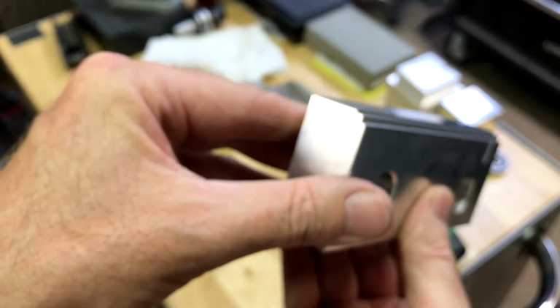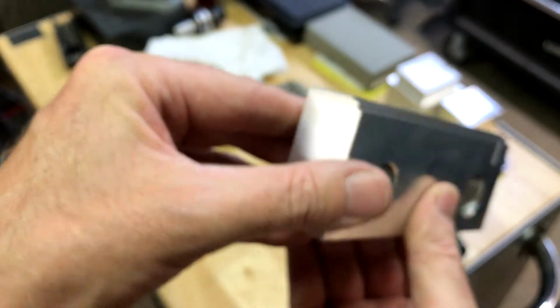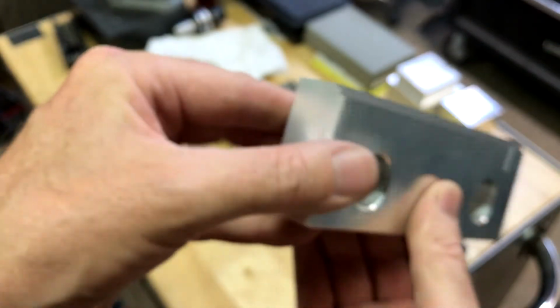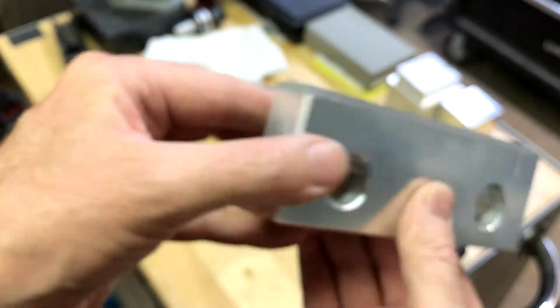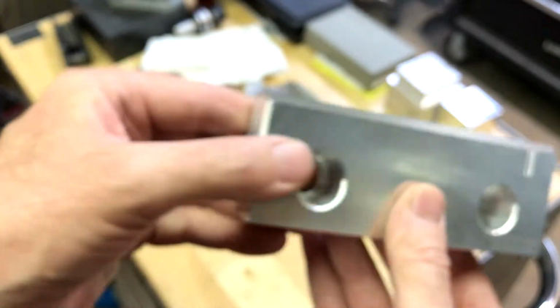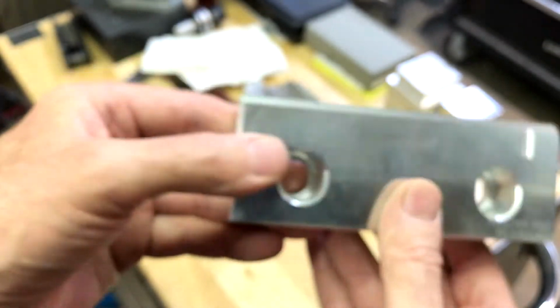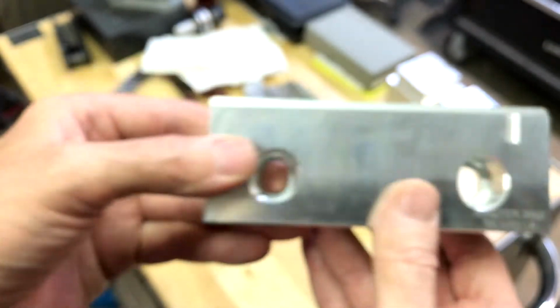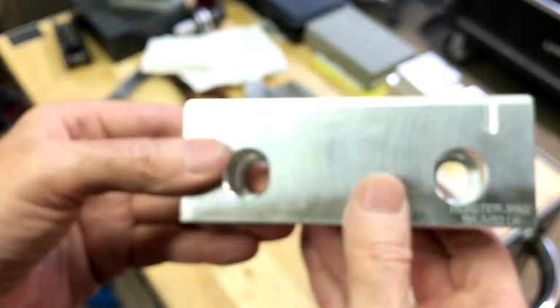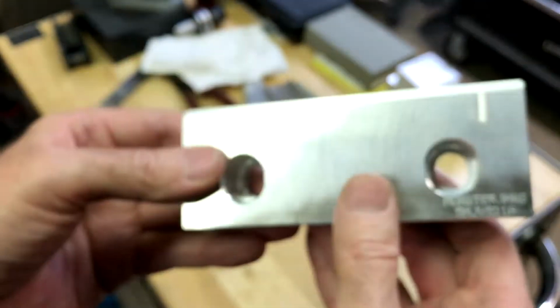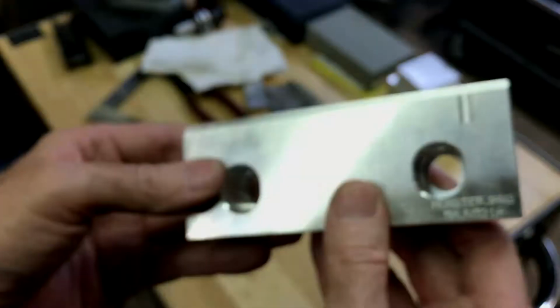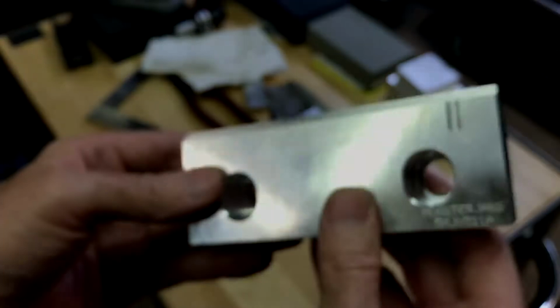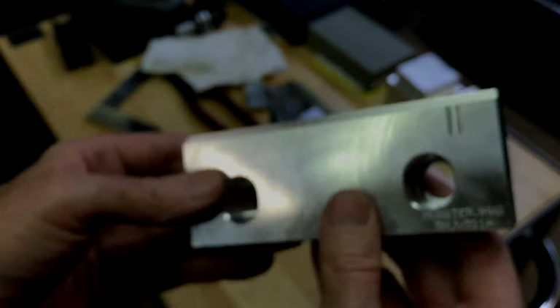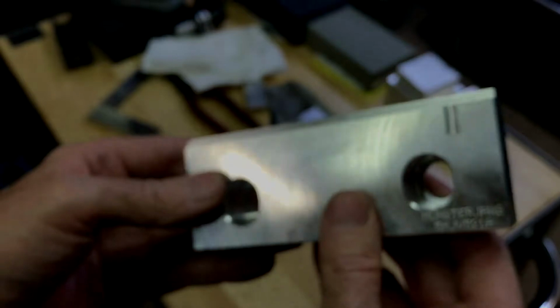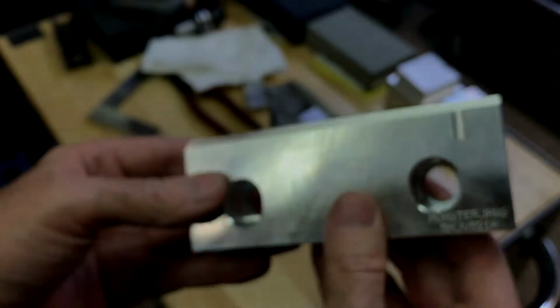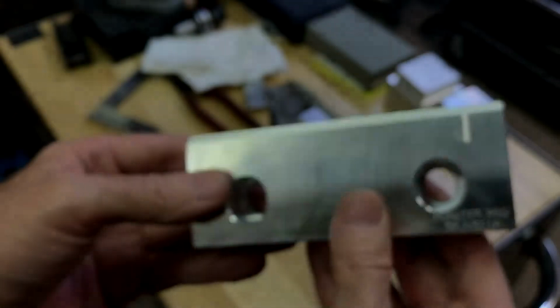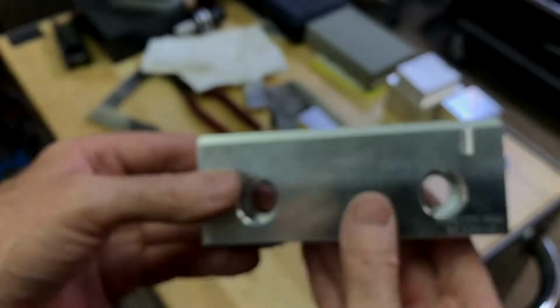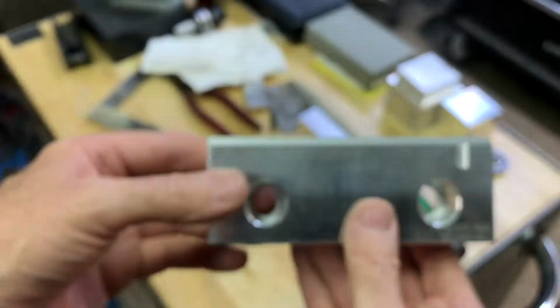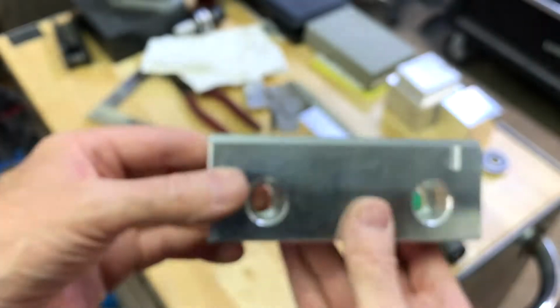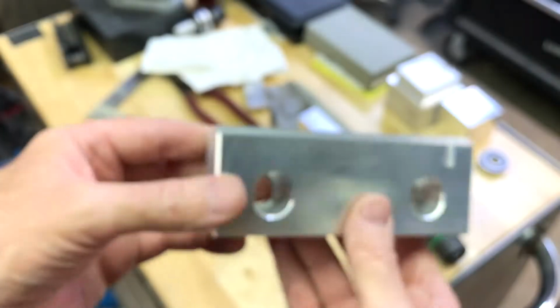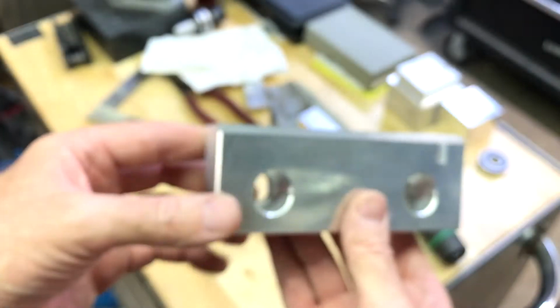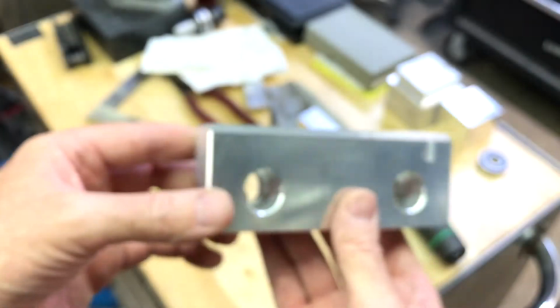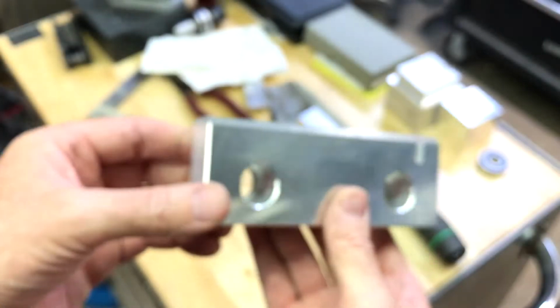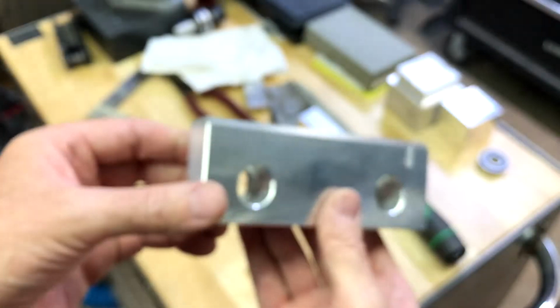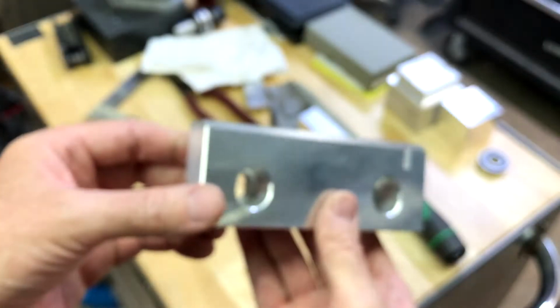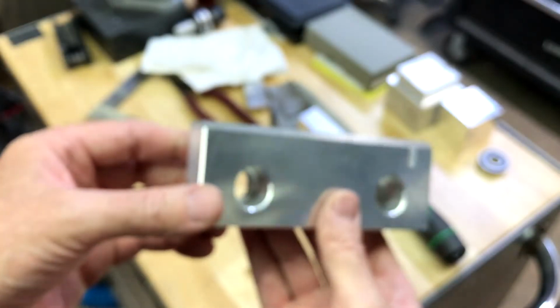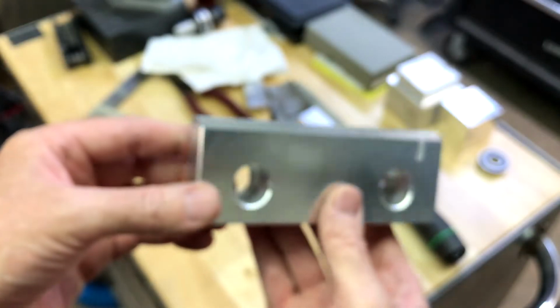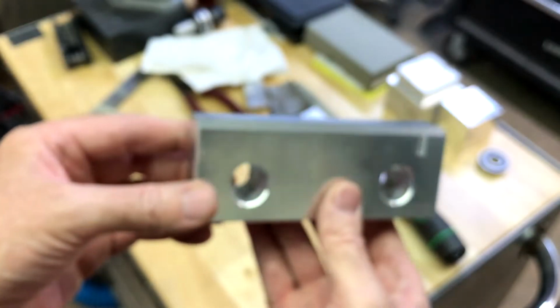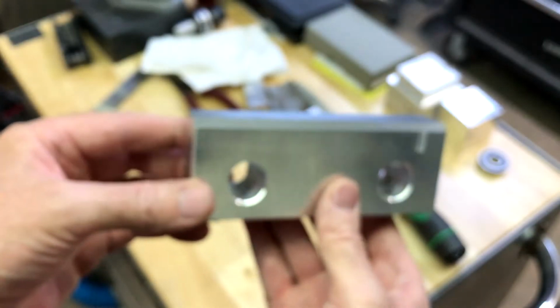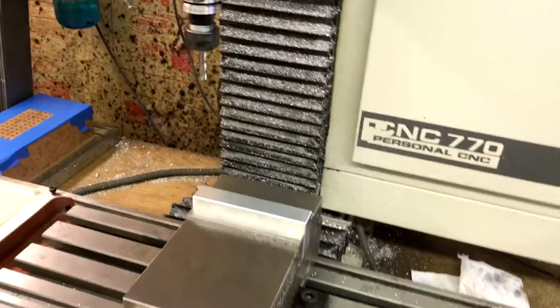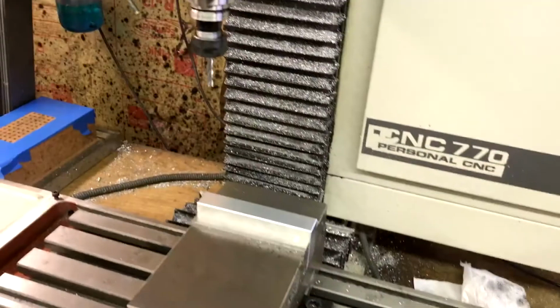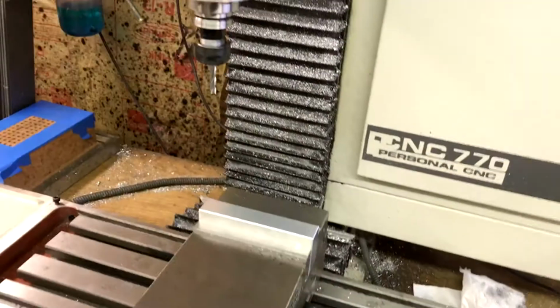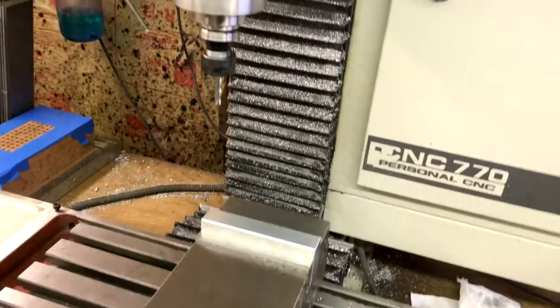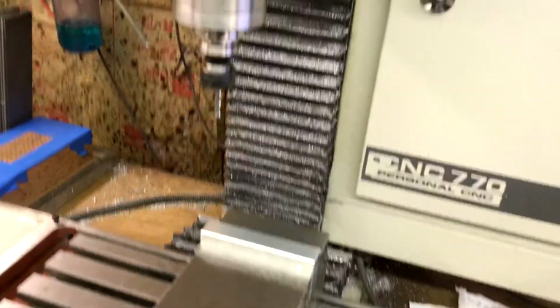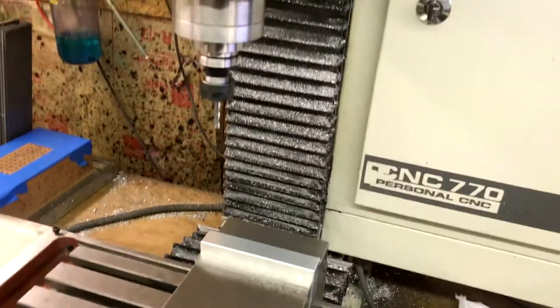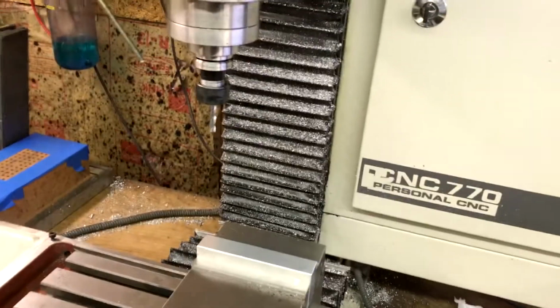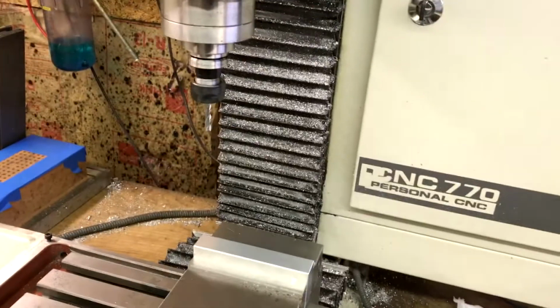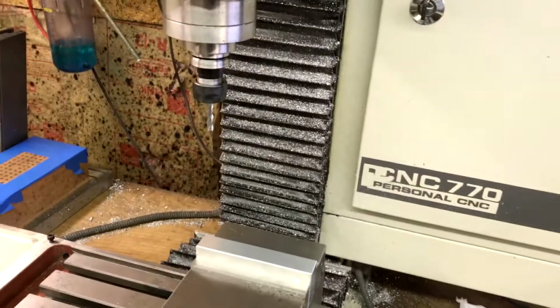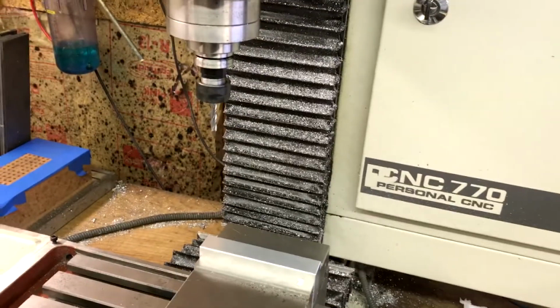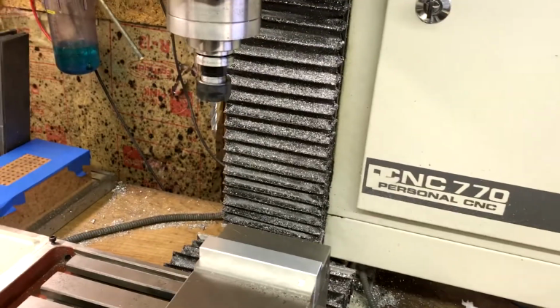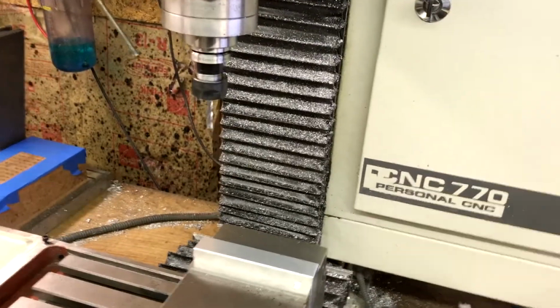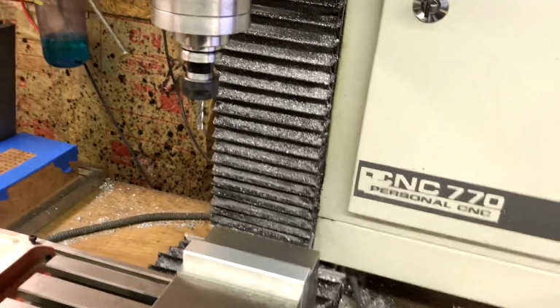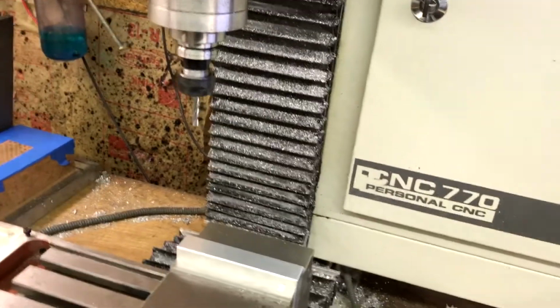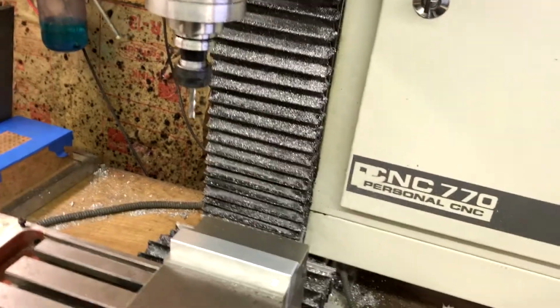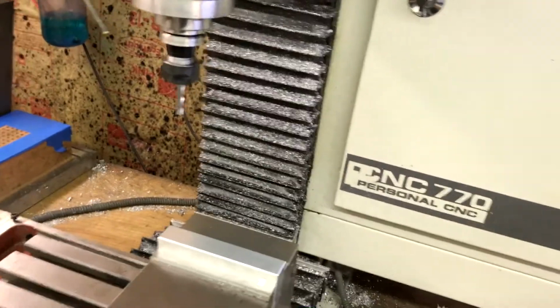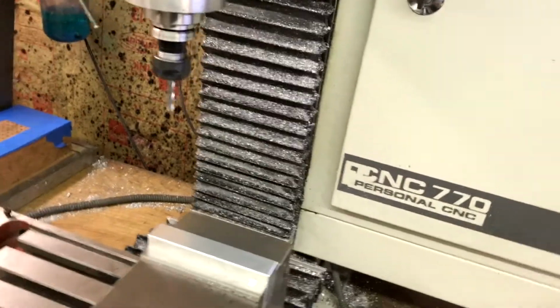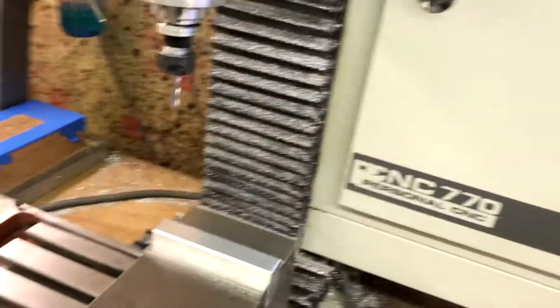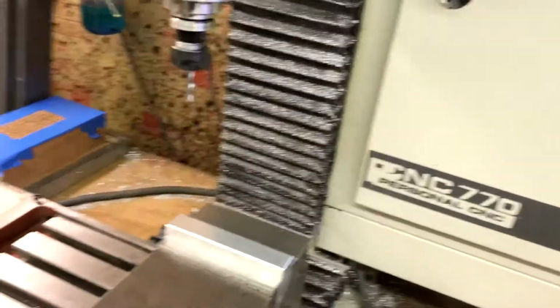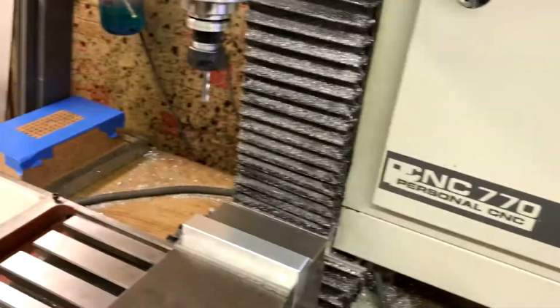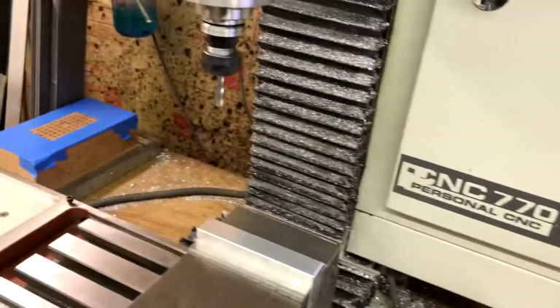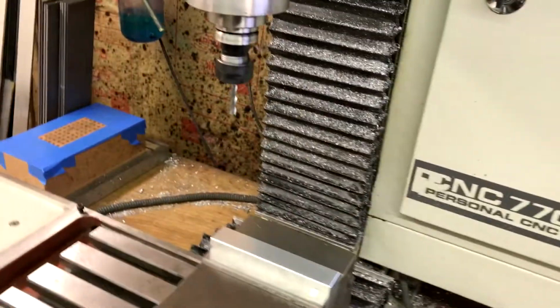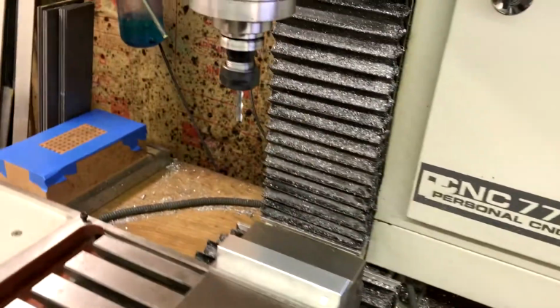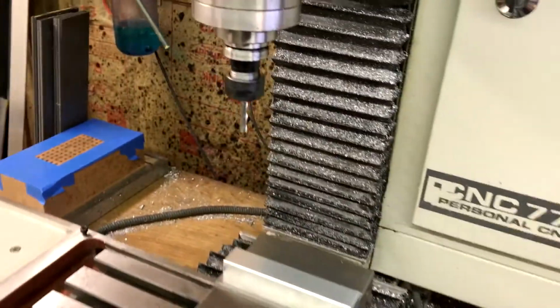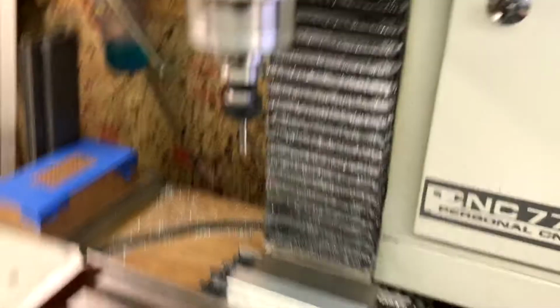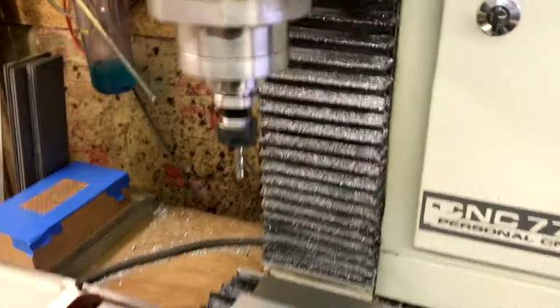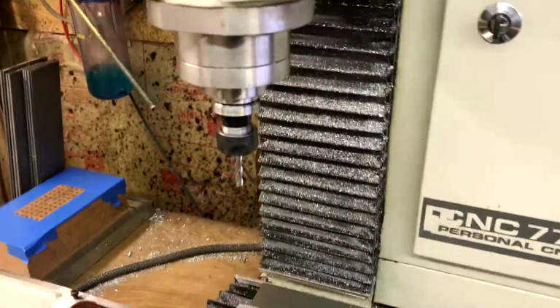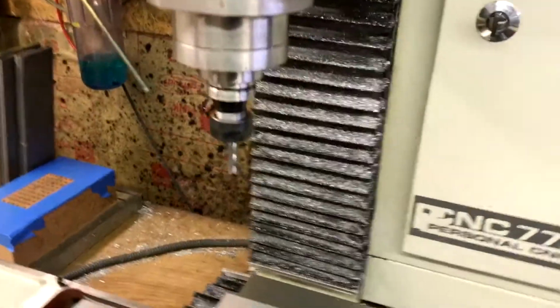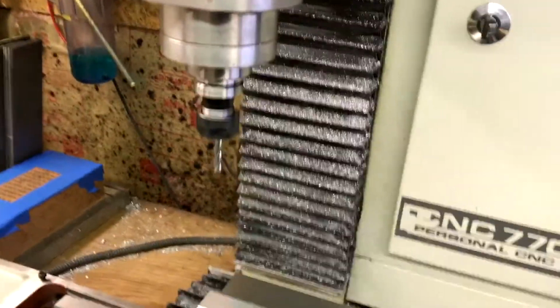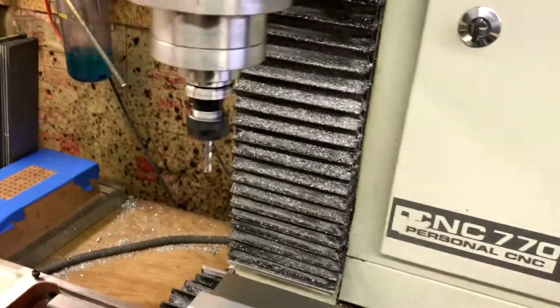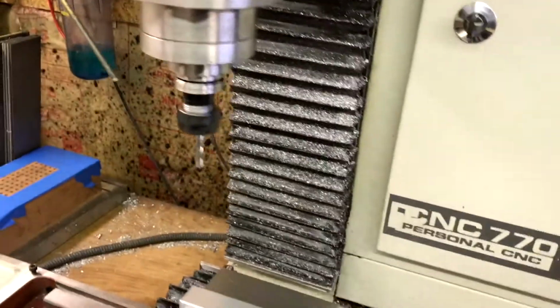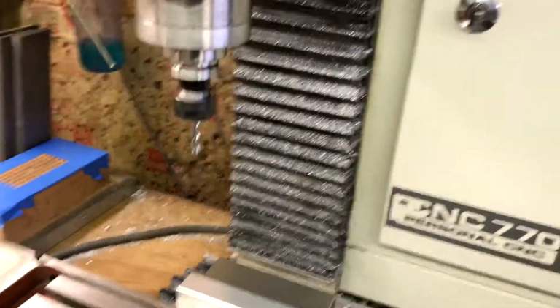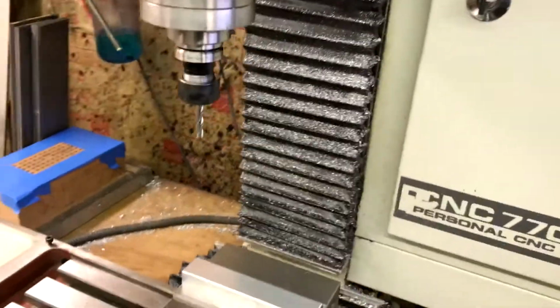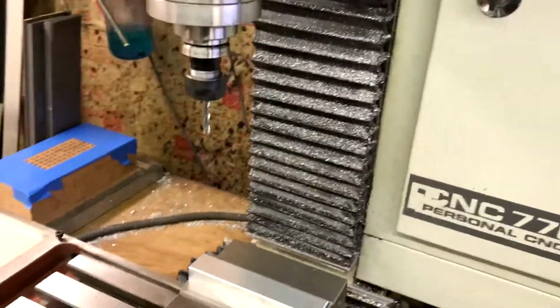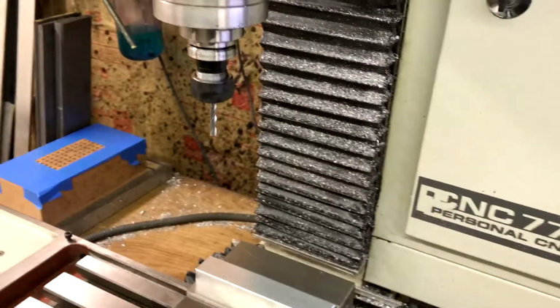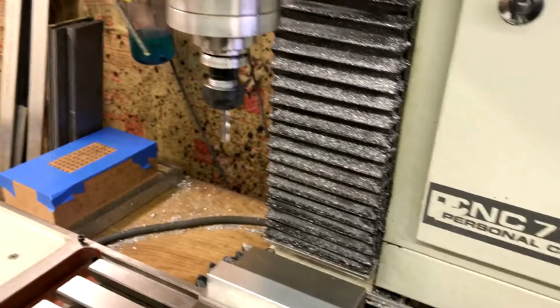Hopefully that will grab the parts that I need to grab better. I'm going to go ahead and machine the other one. Here comes the second jaw — hopefully no crashes on this one.